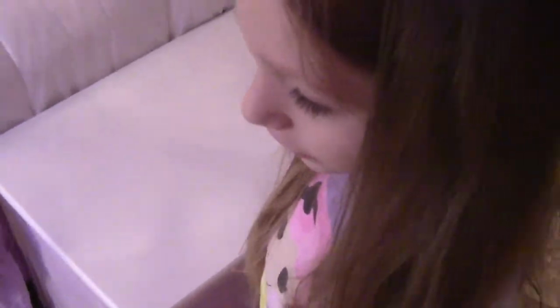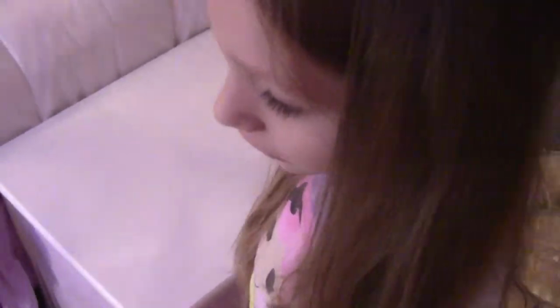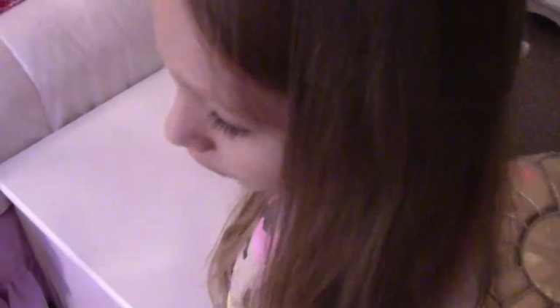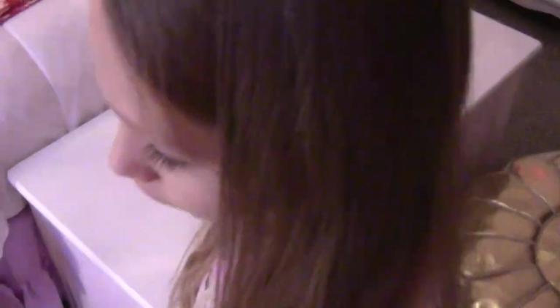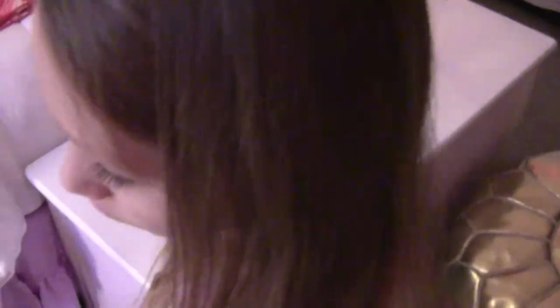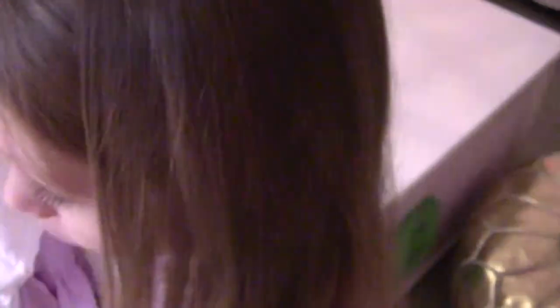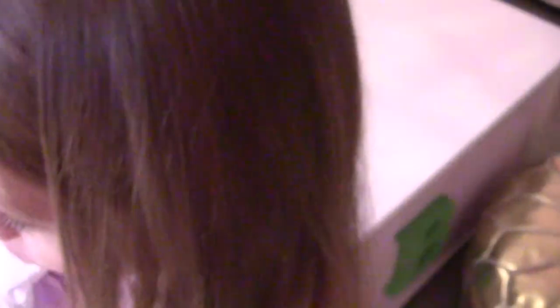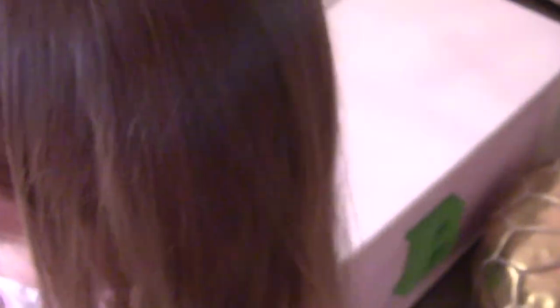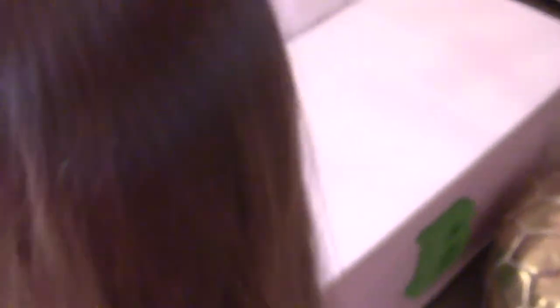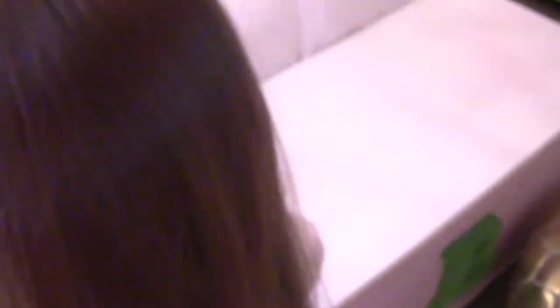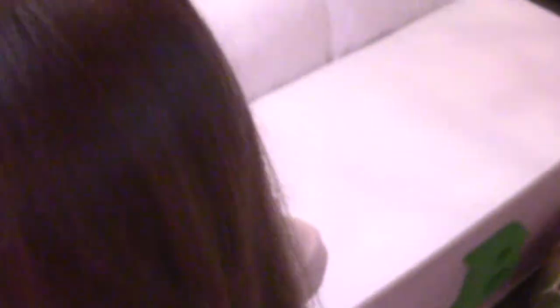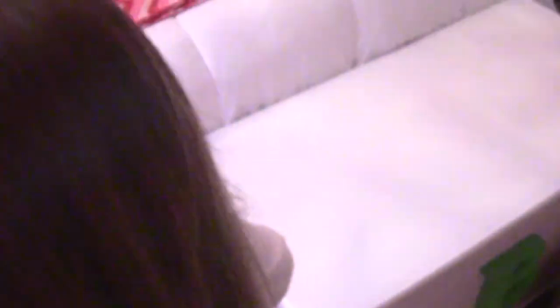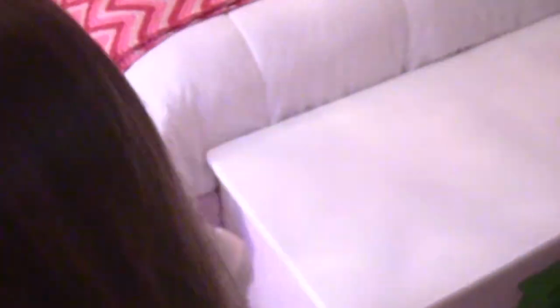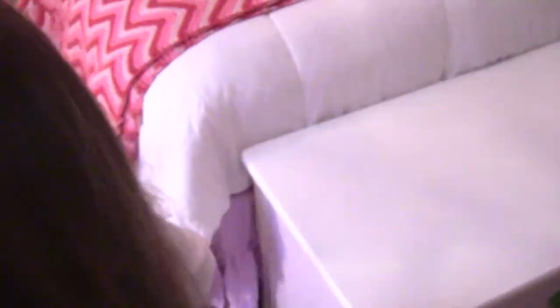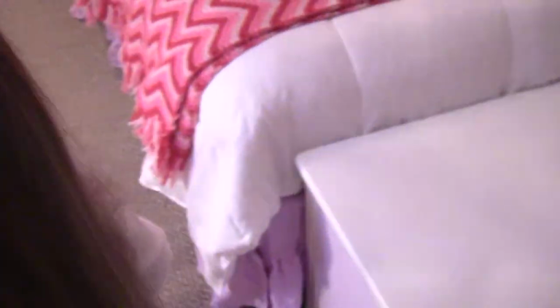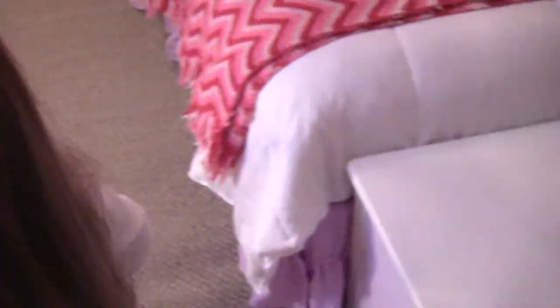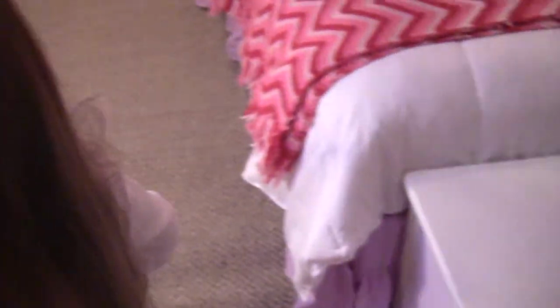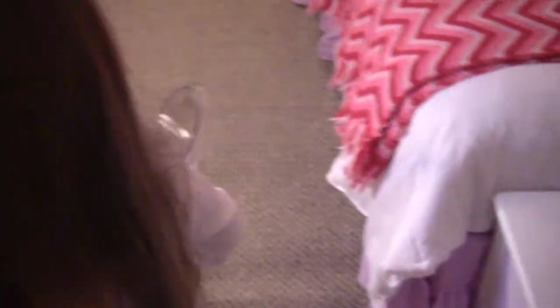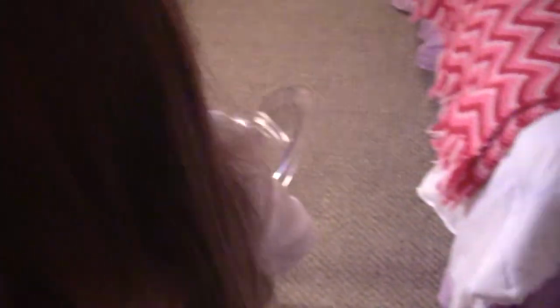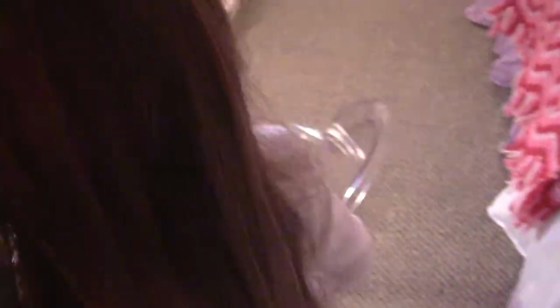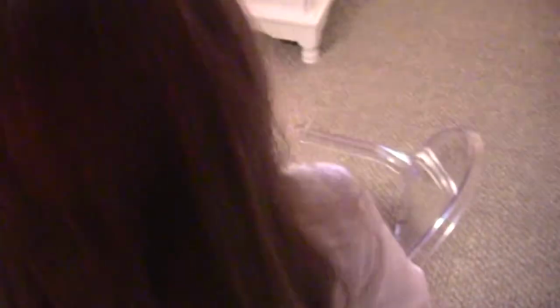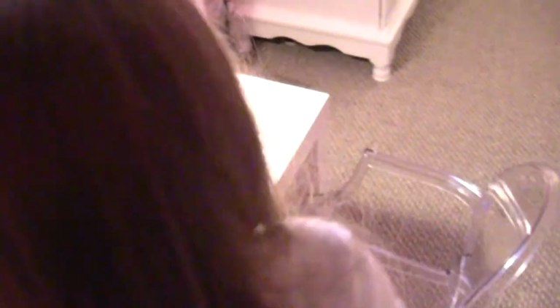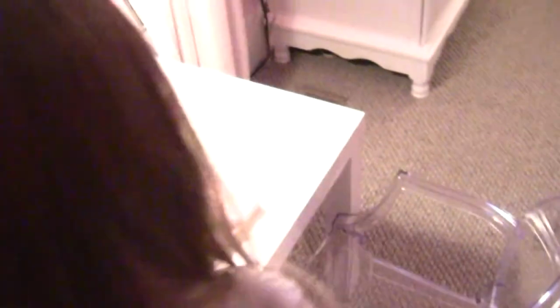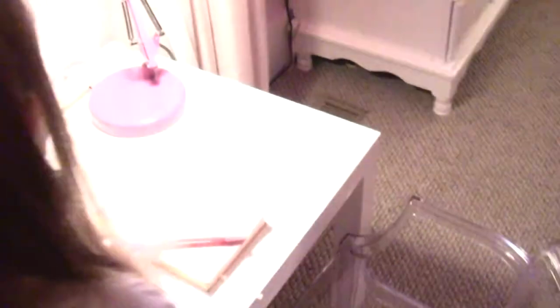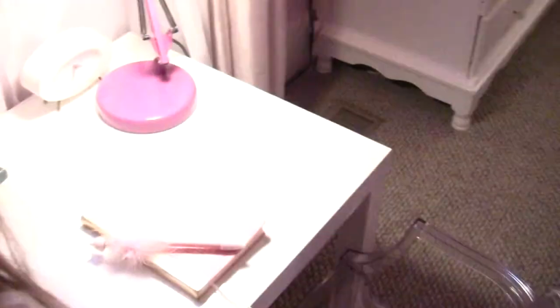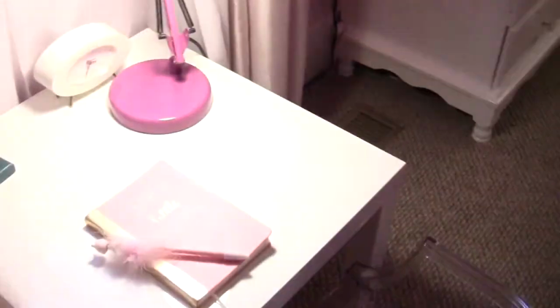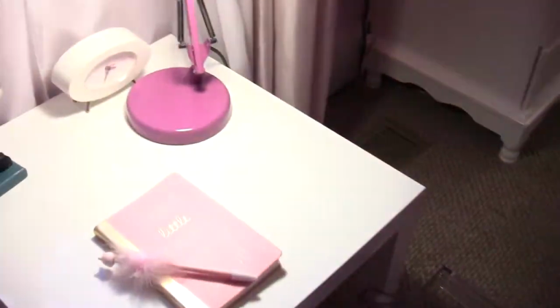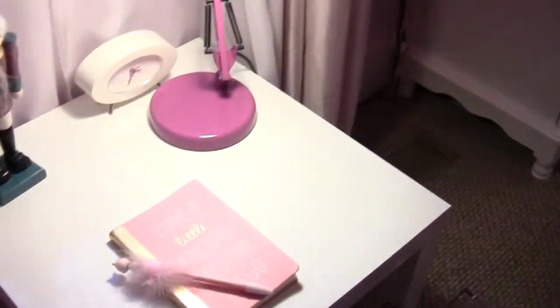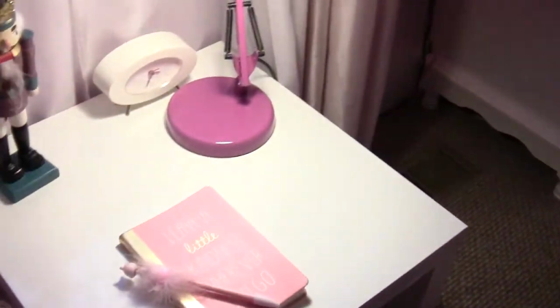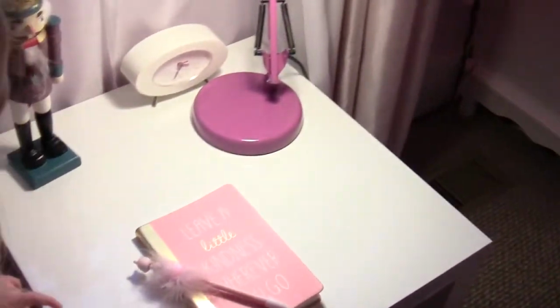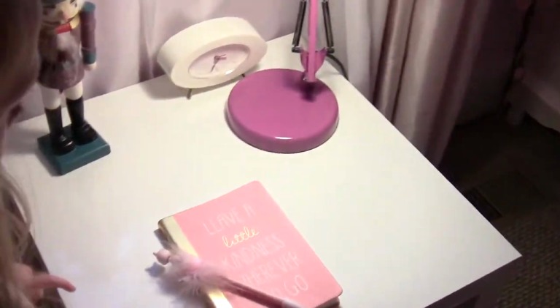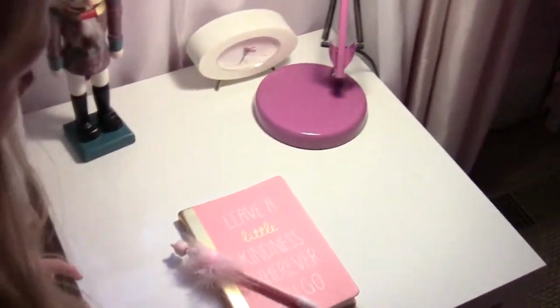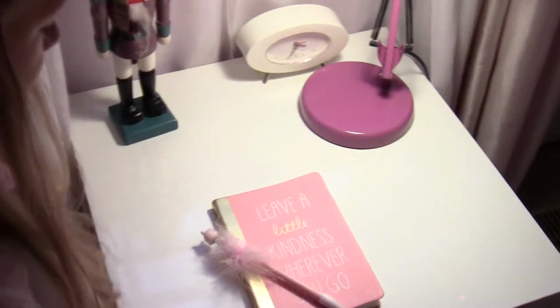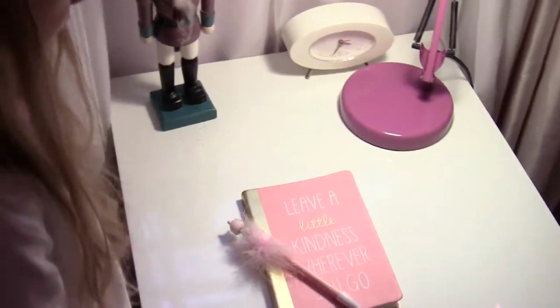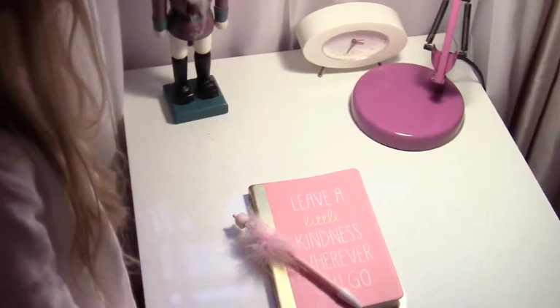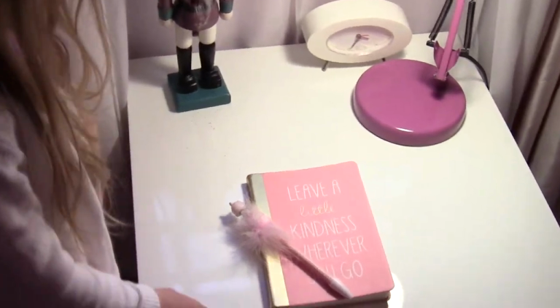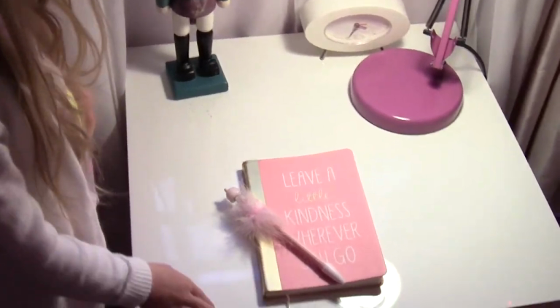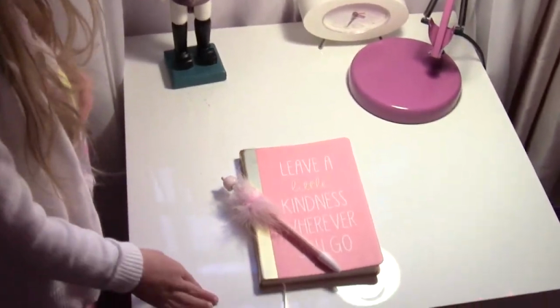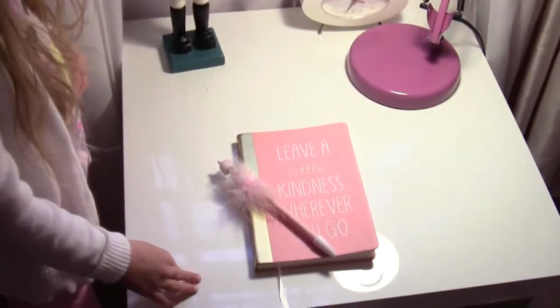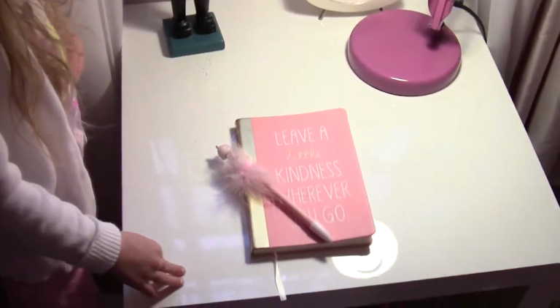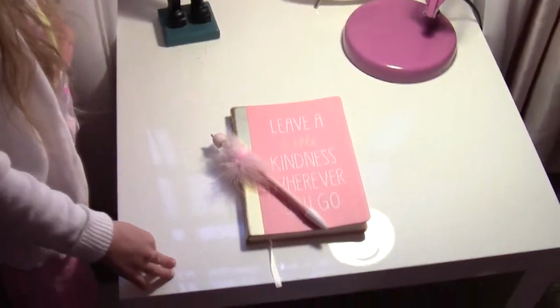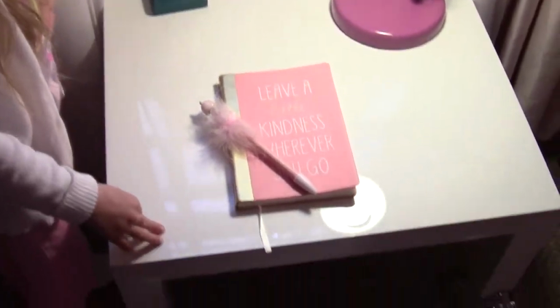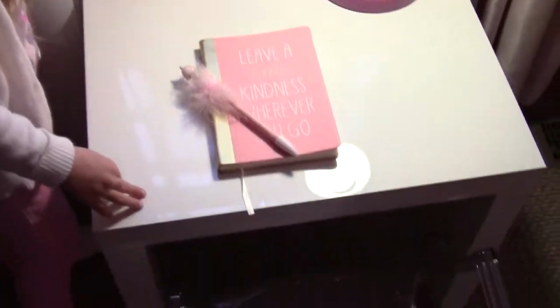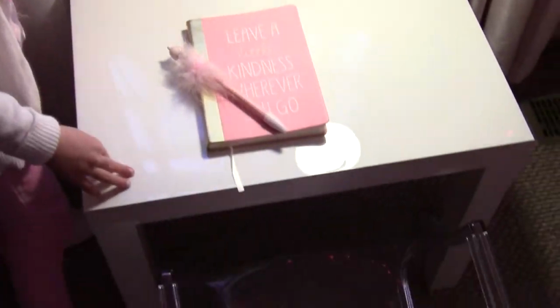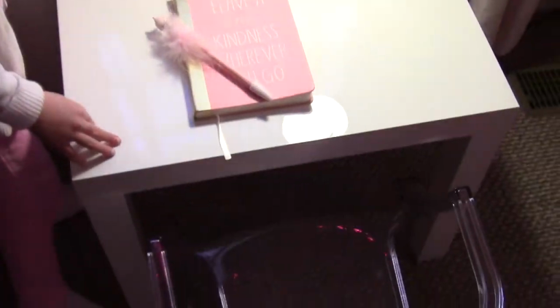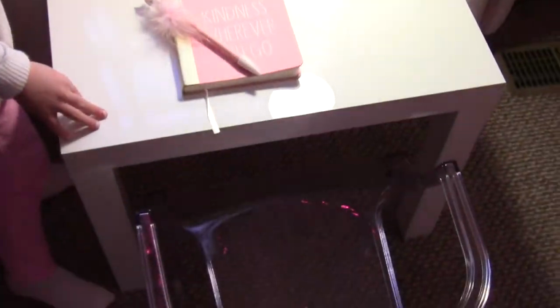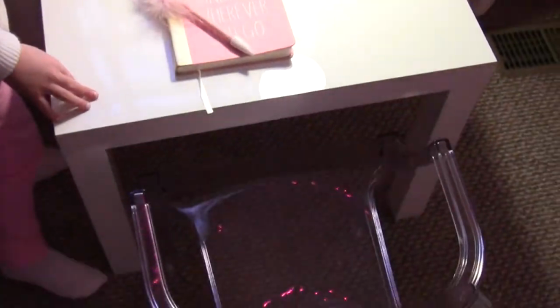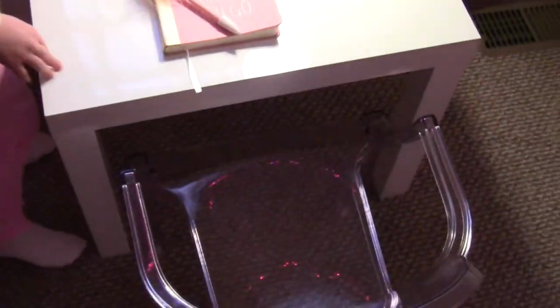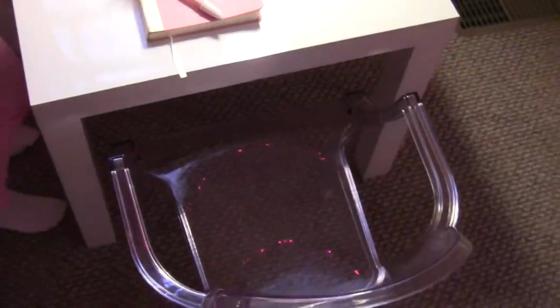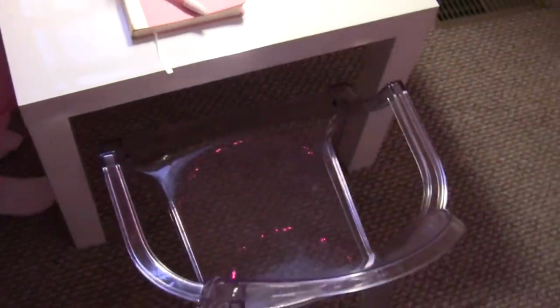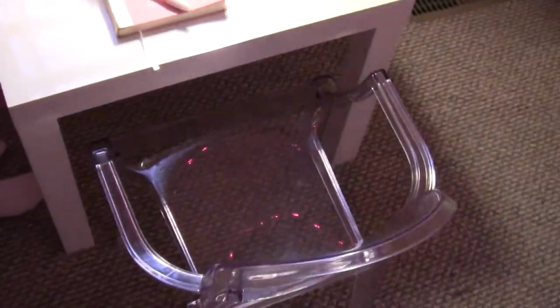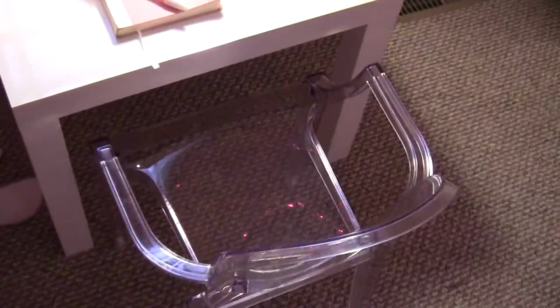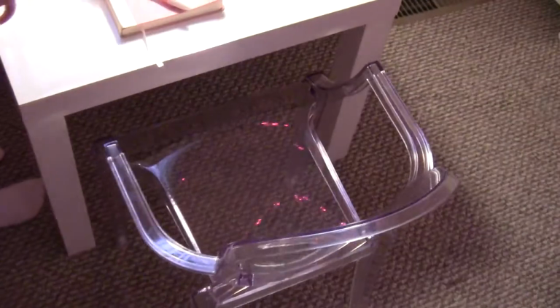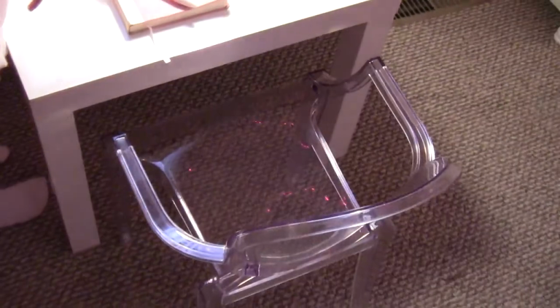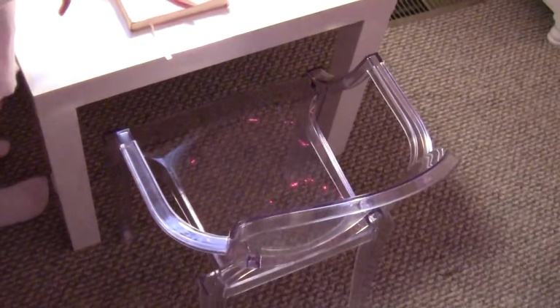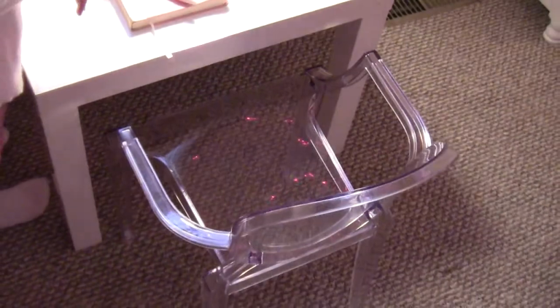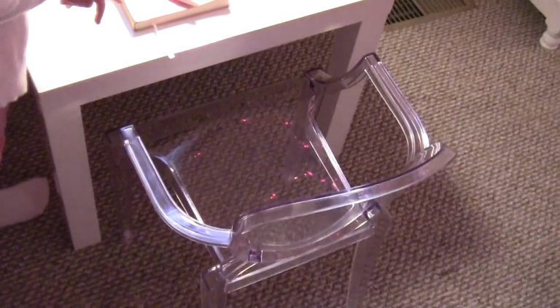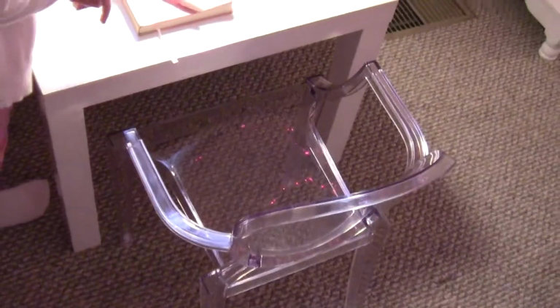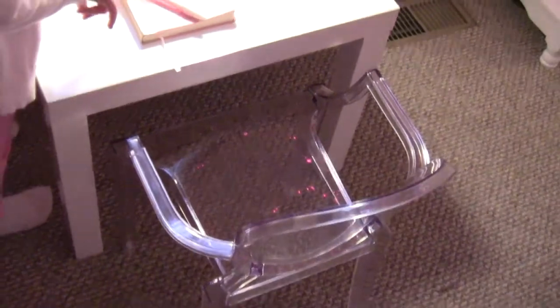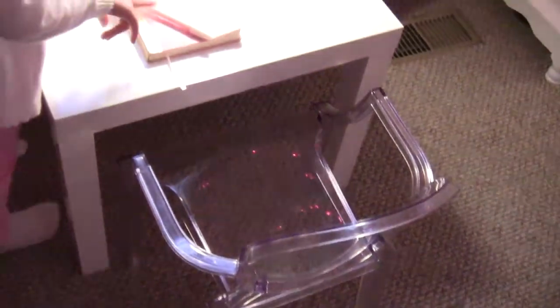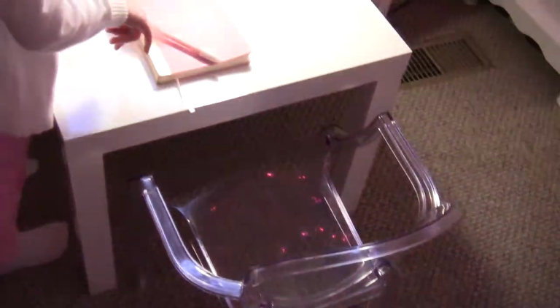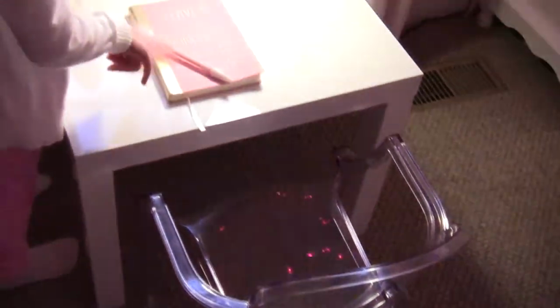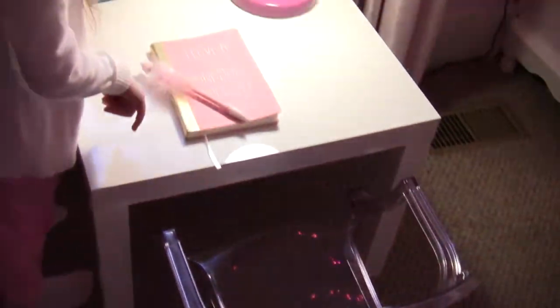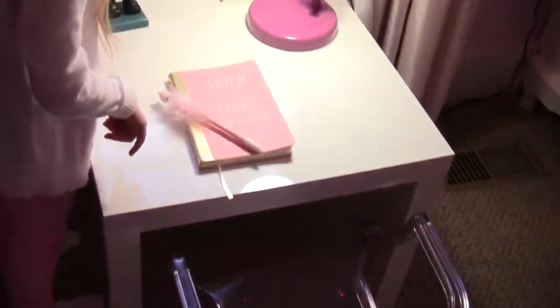And over here is my desk where I sit and do my homework and stuff. And I write in my book.